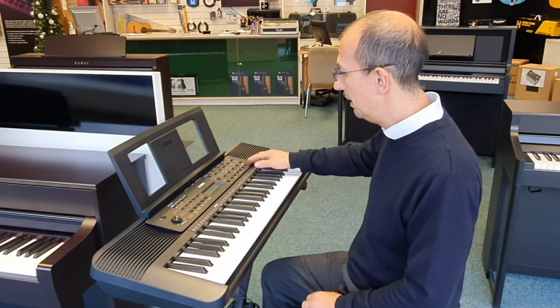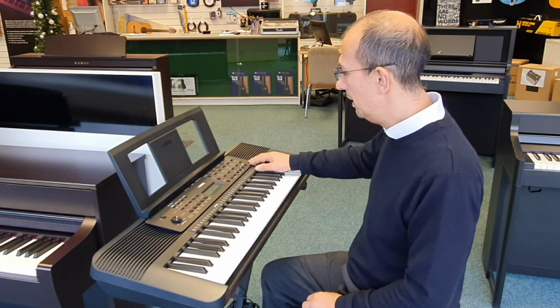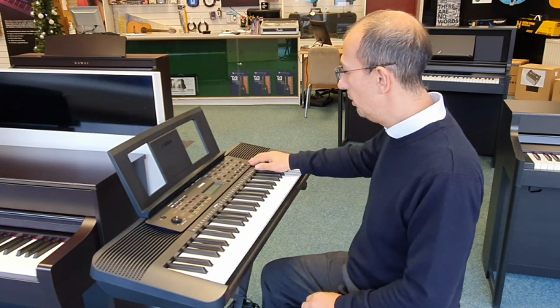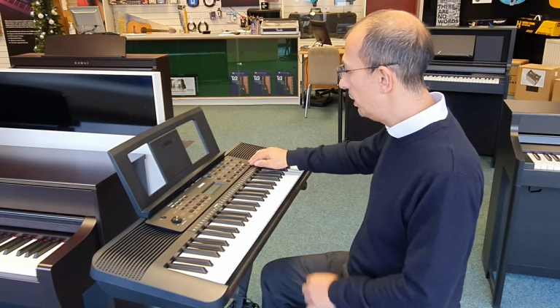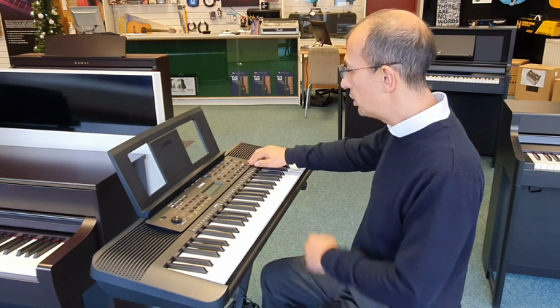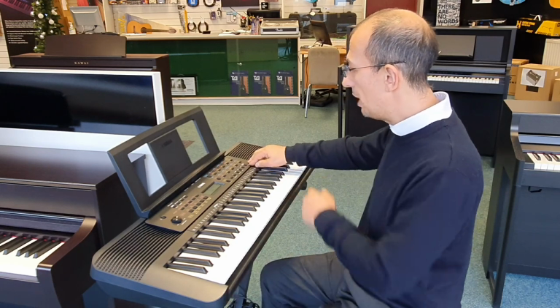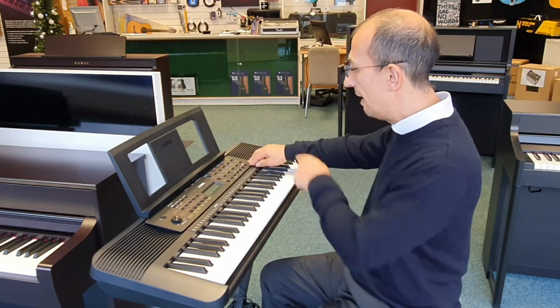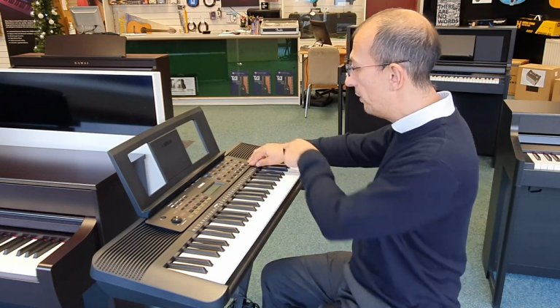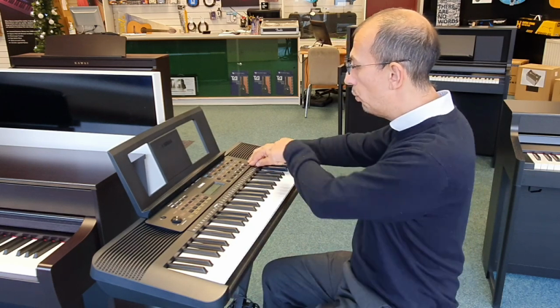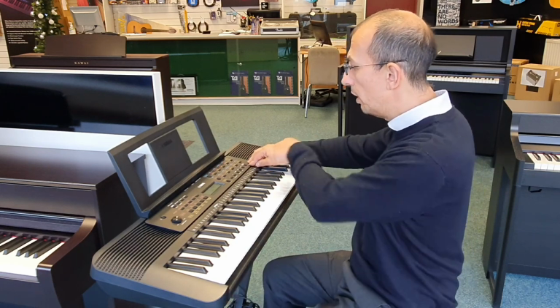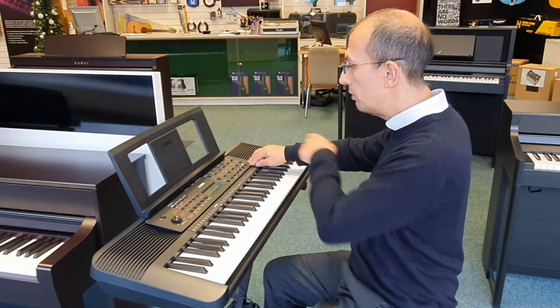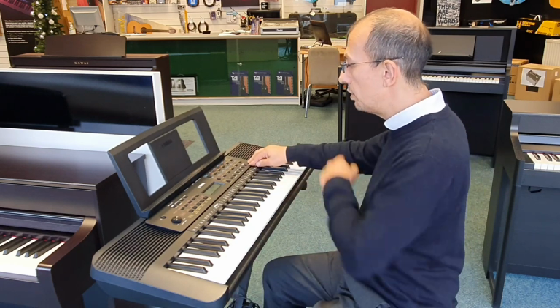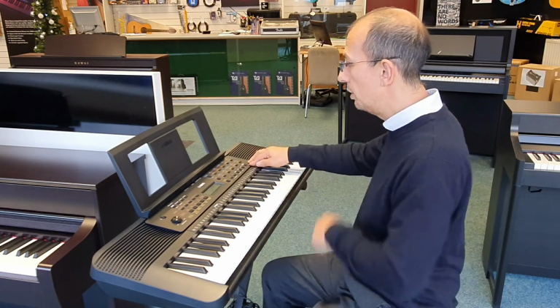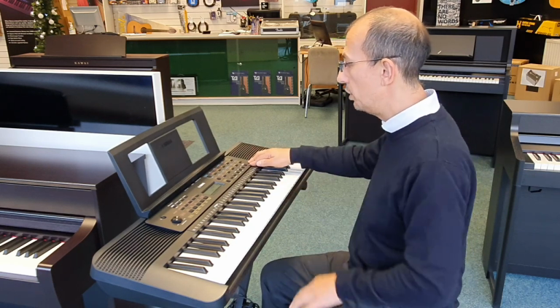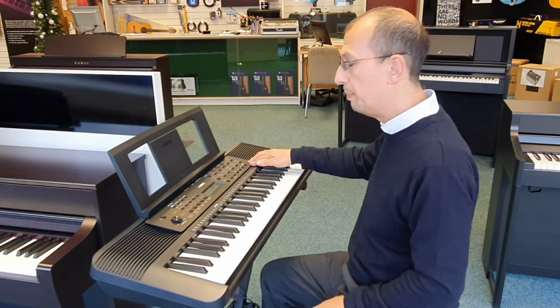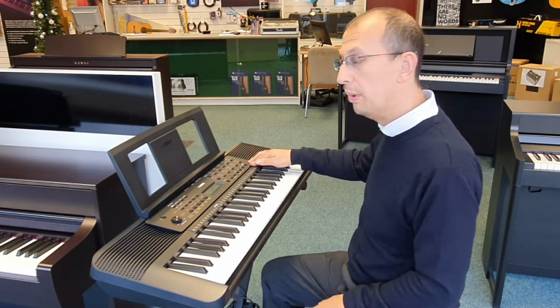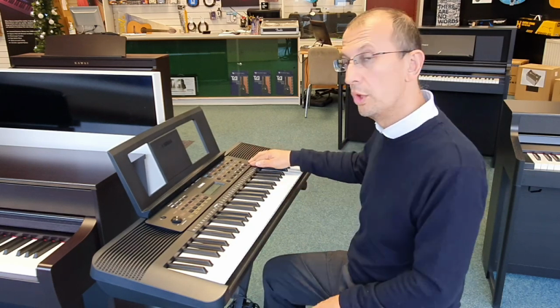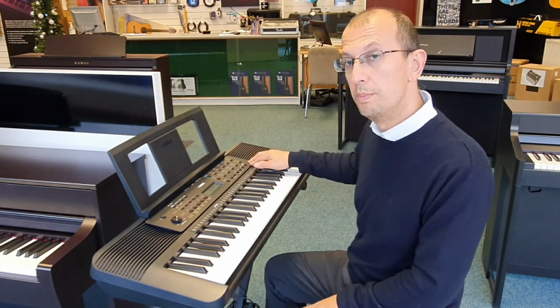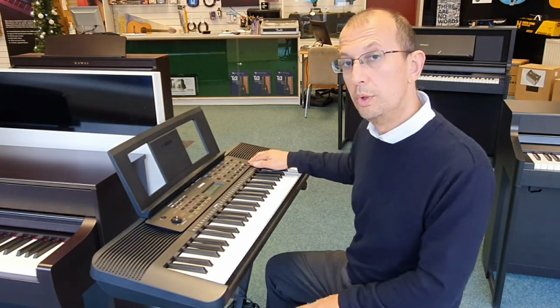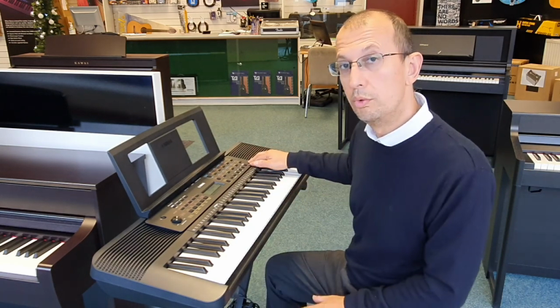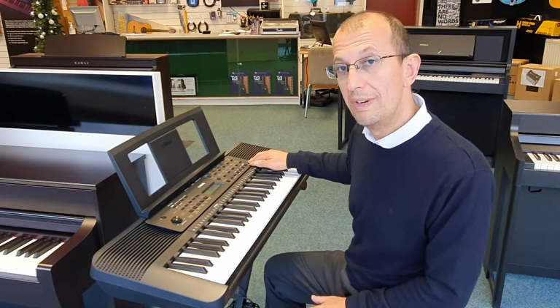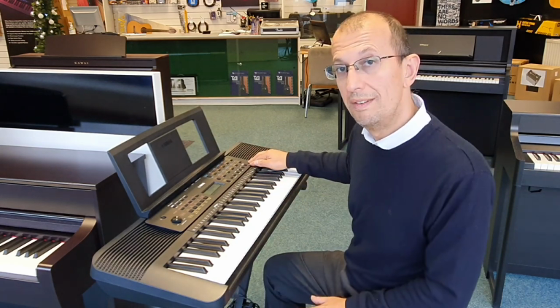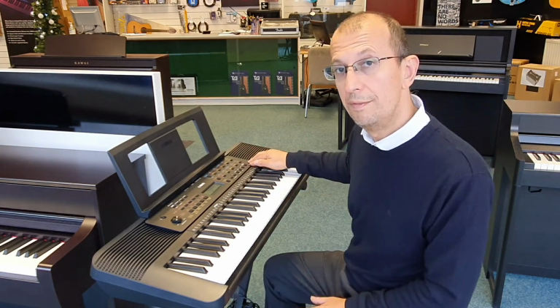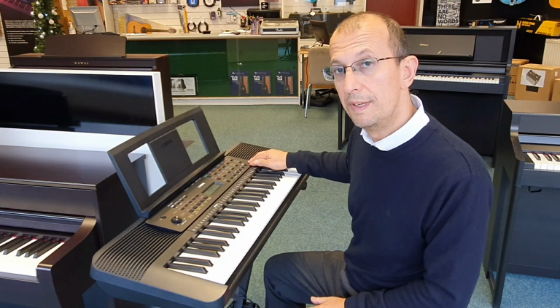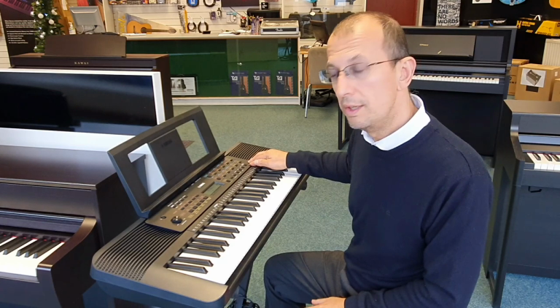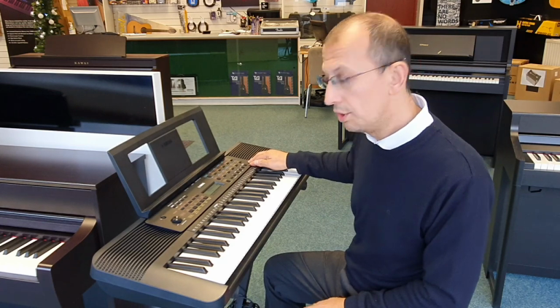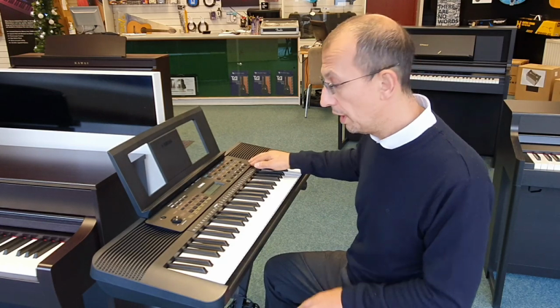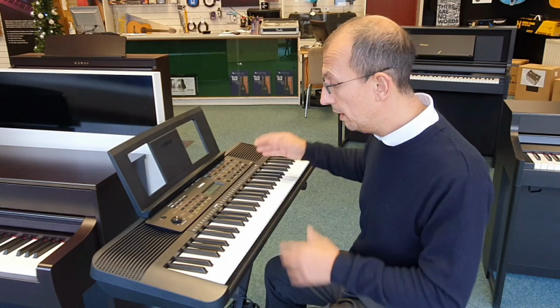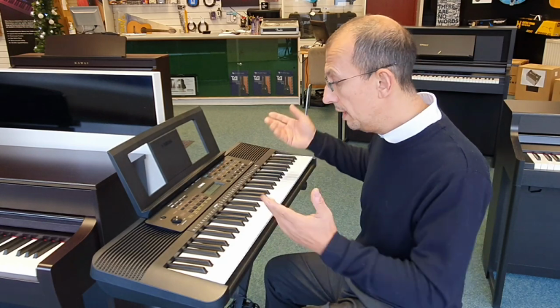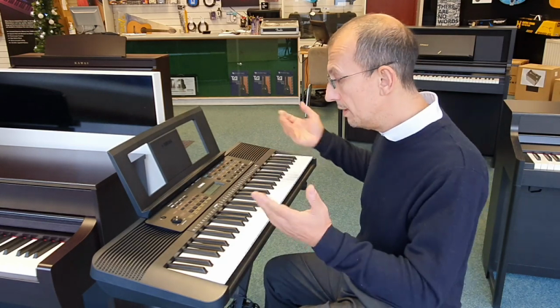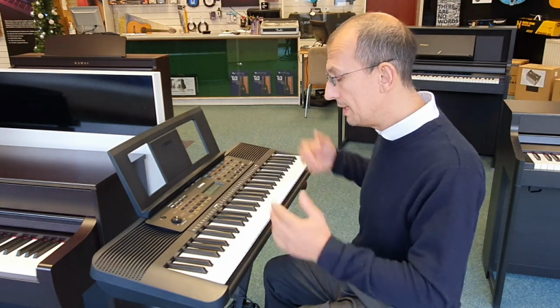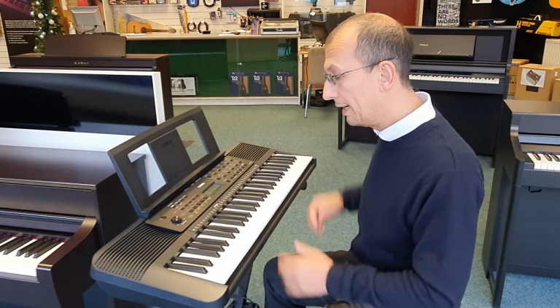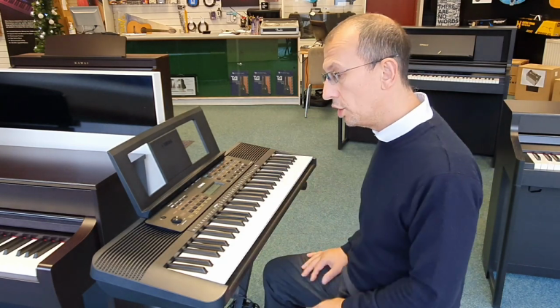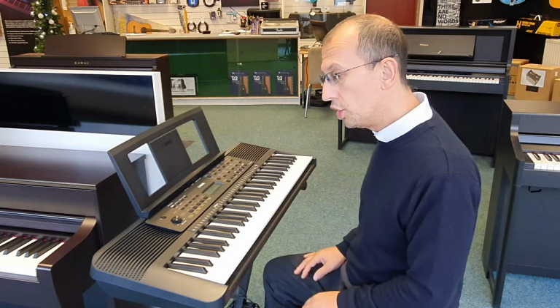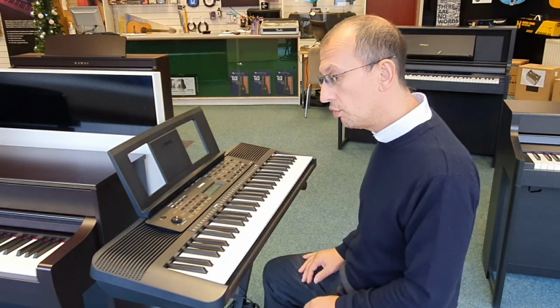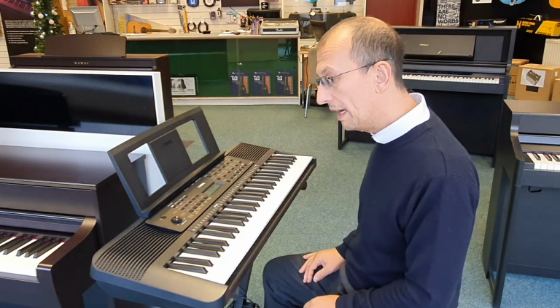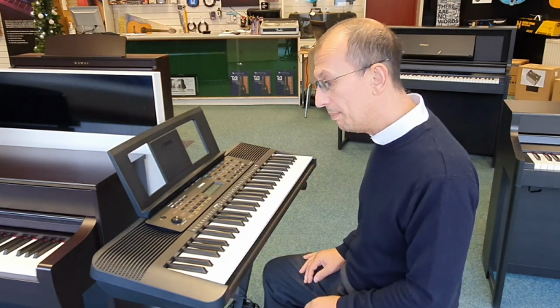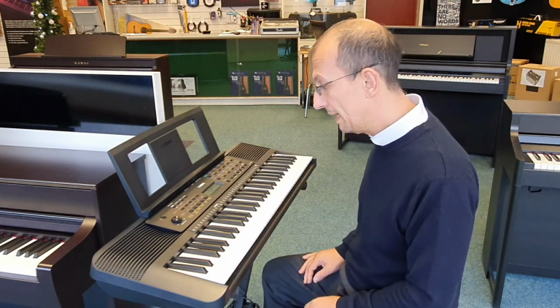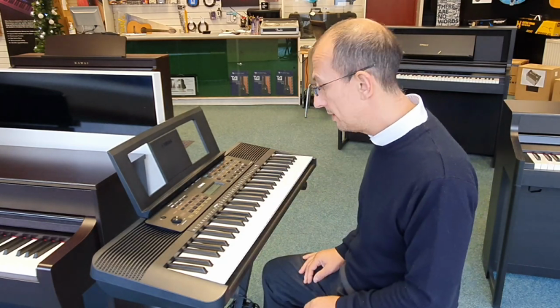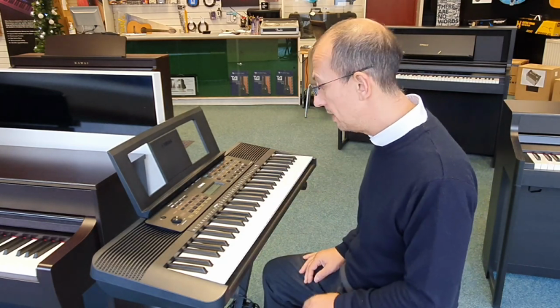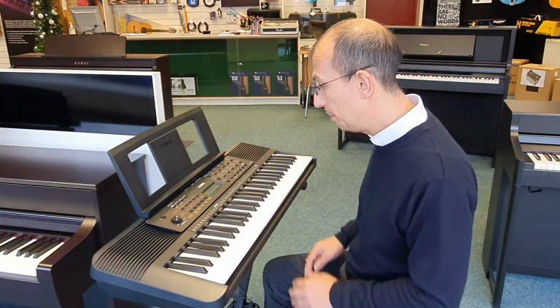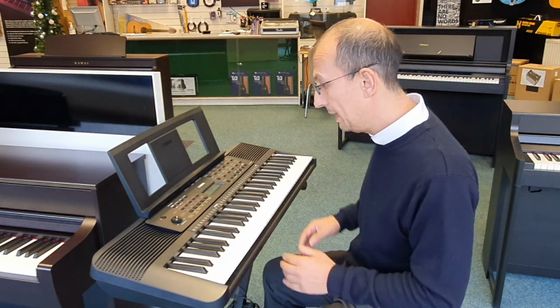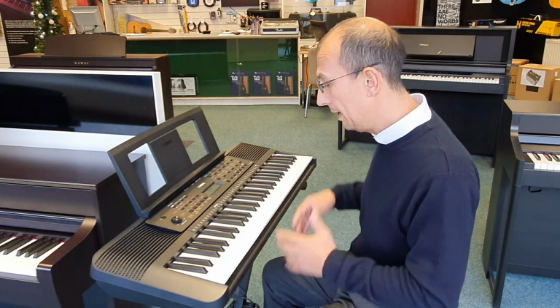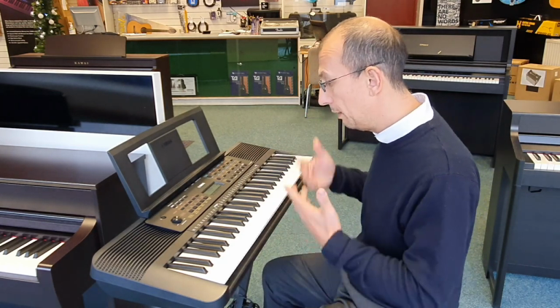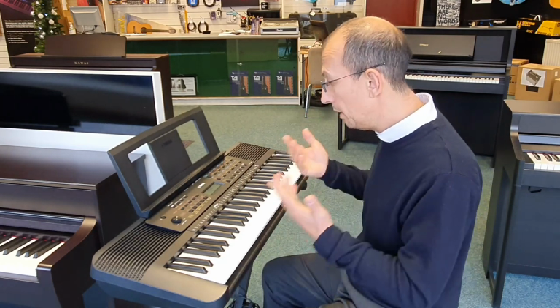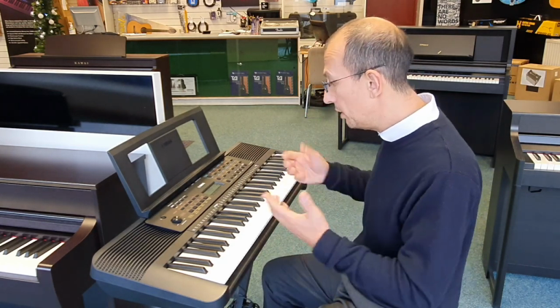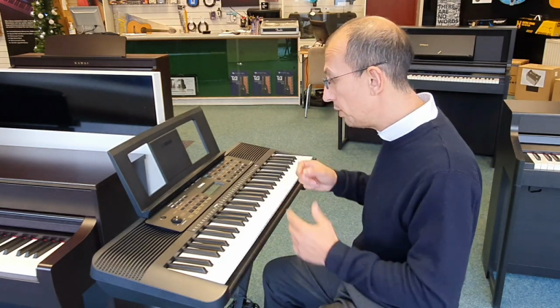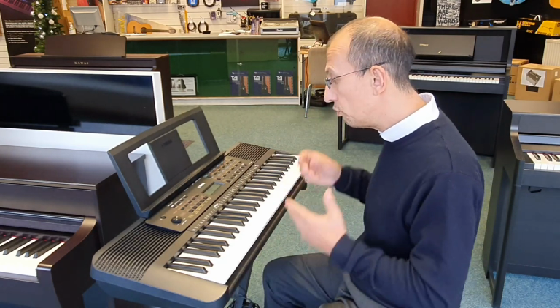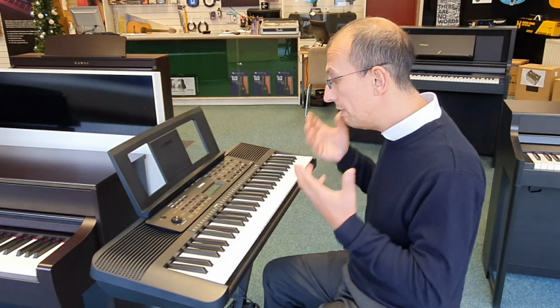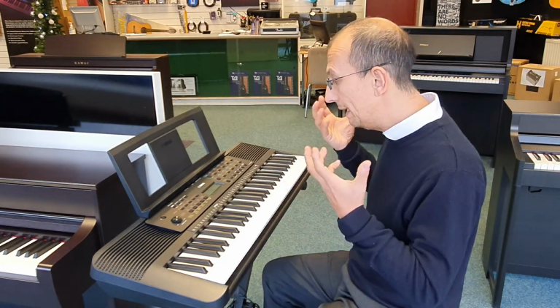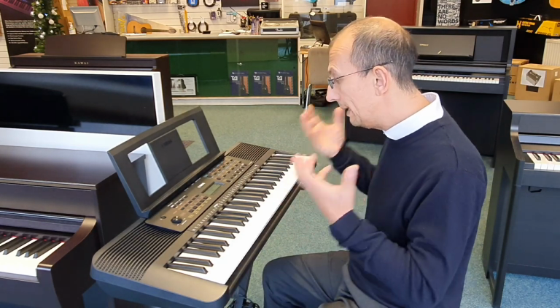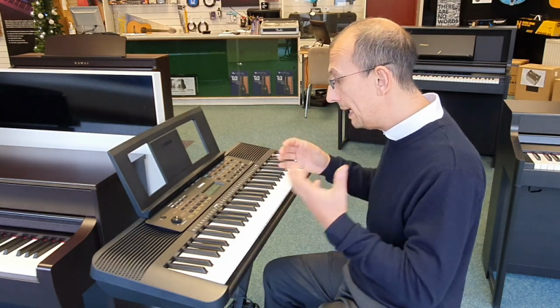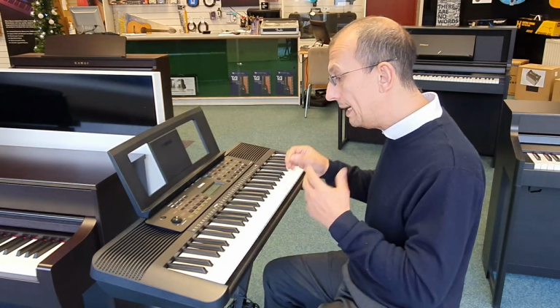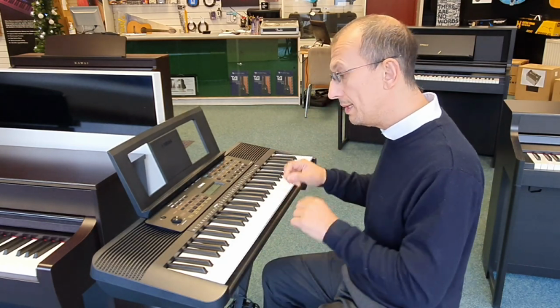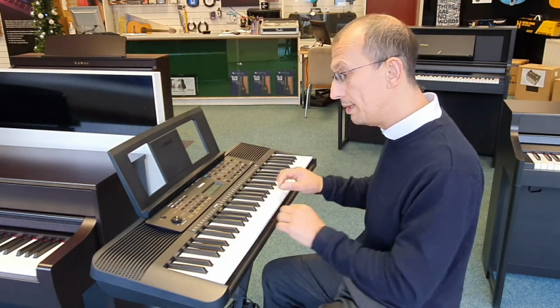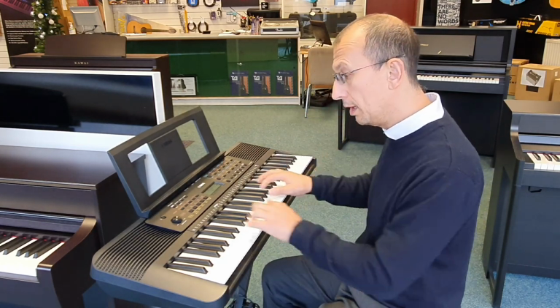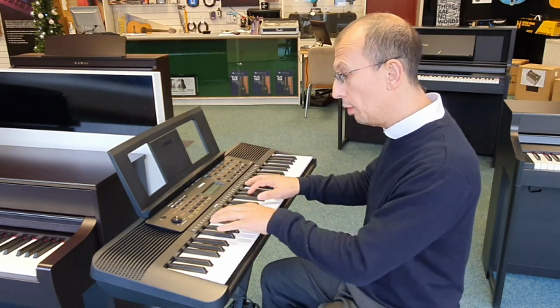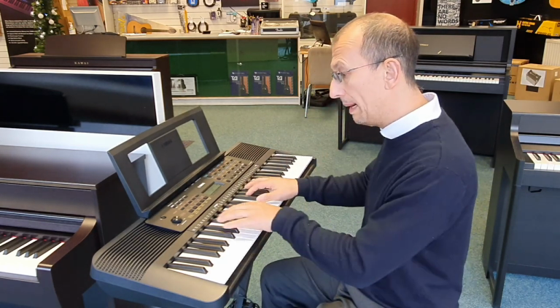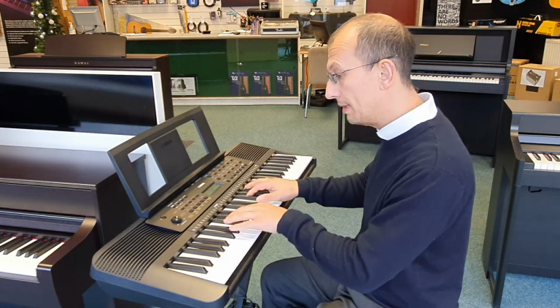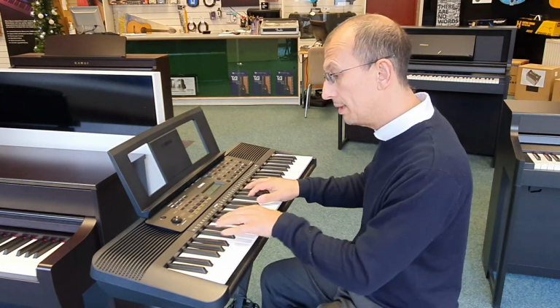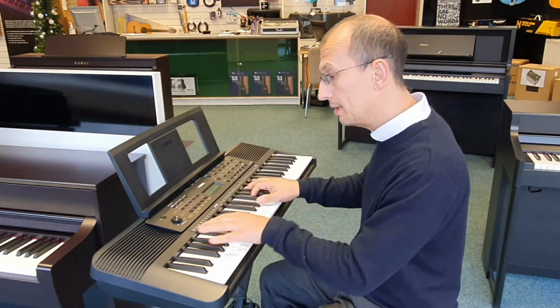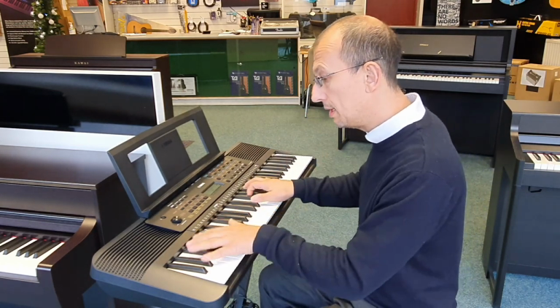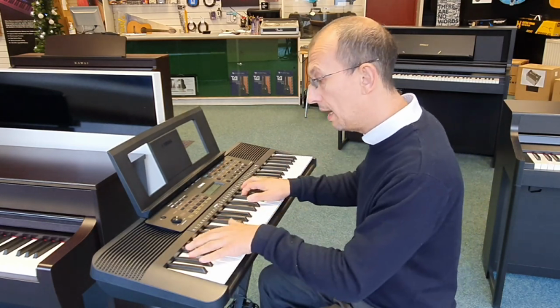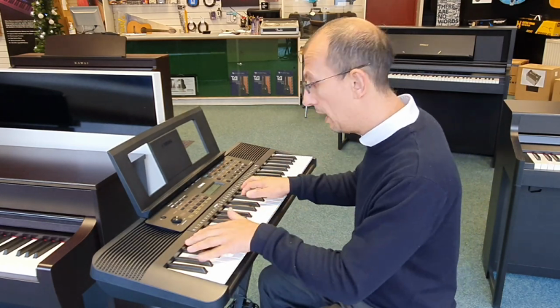We also have a one-touch portable grand feature. It takes you straight back to the piano, so it's really easy to go back to the start.